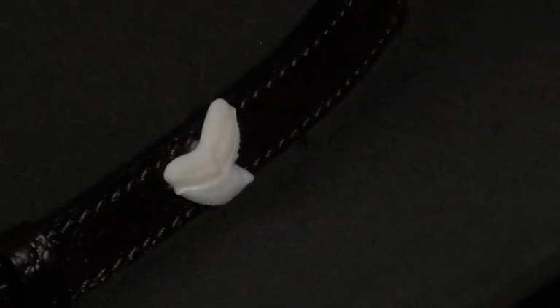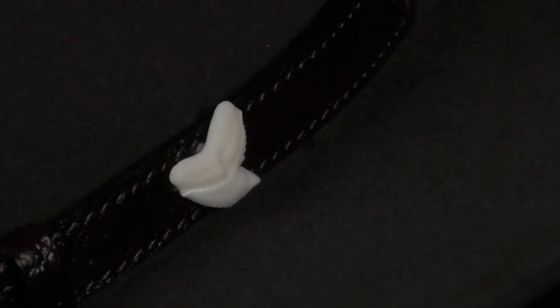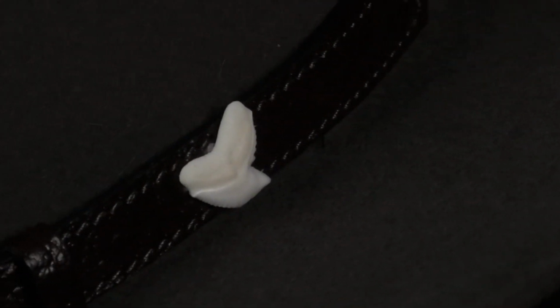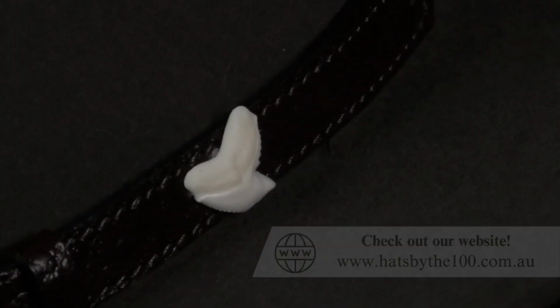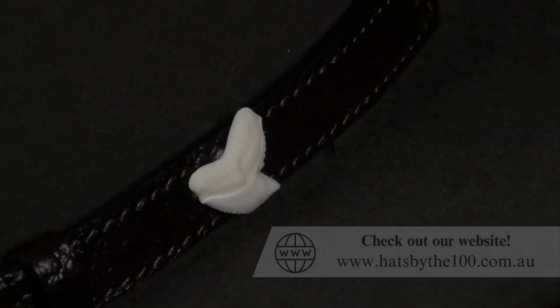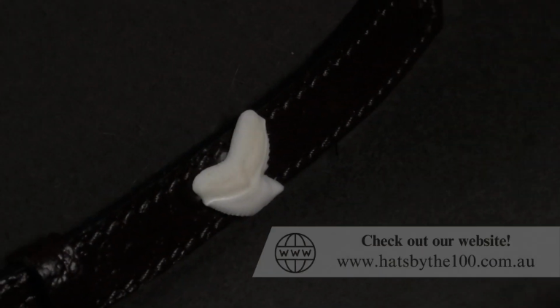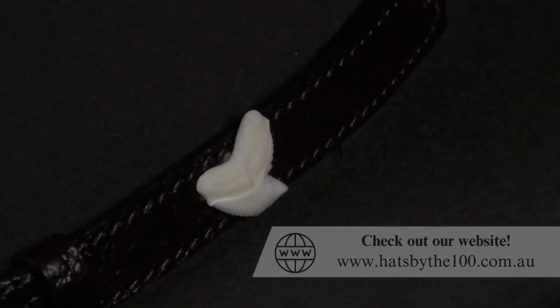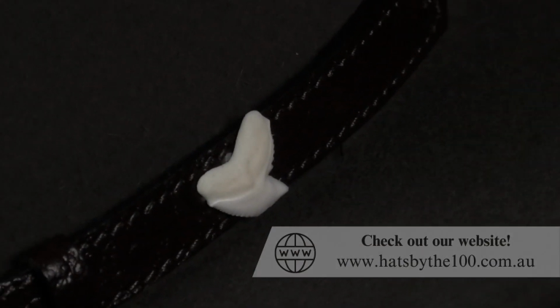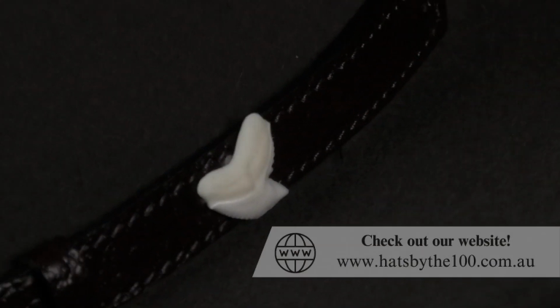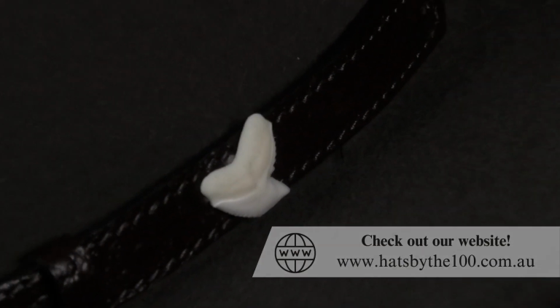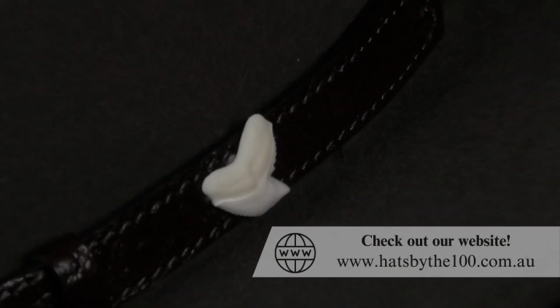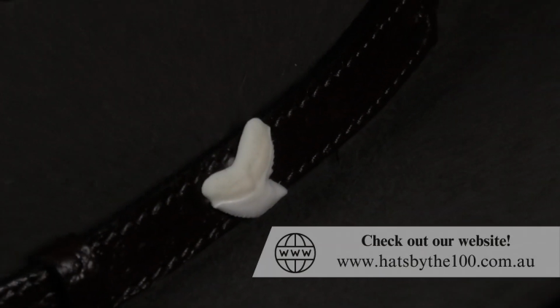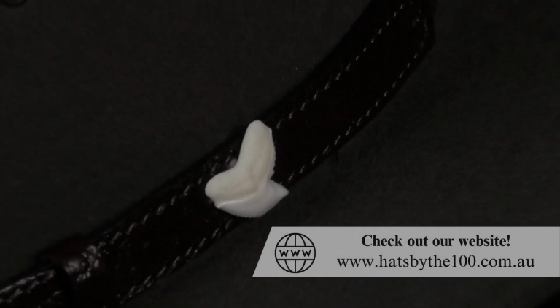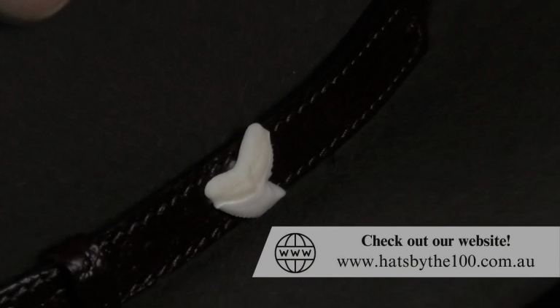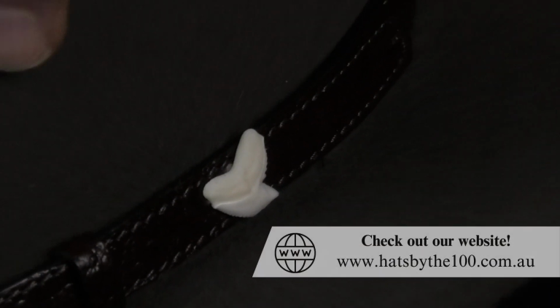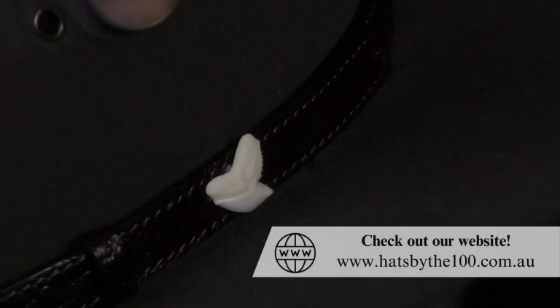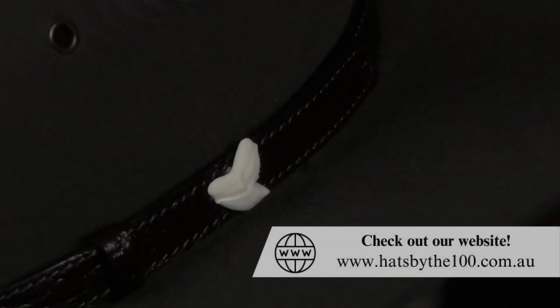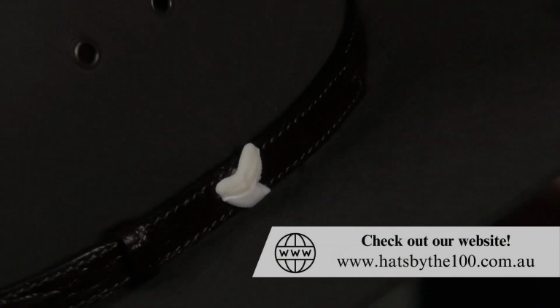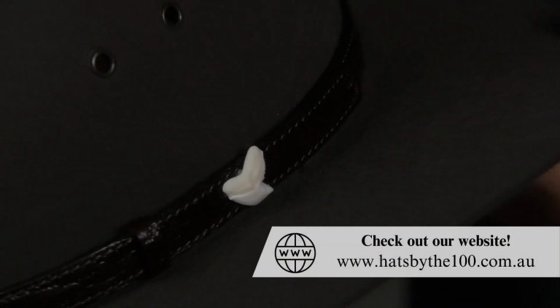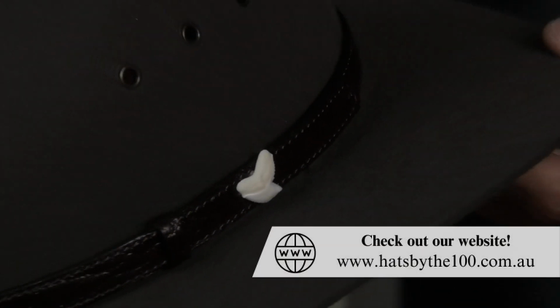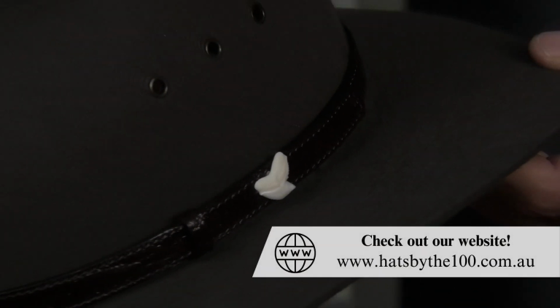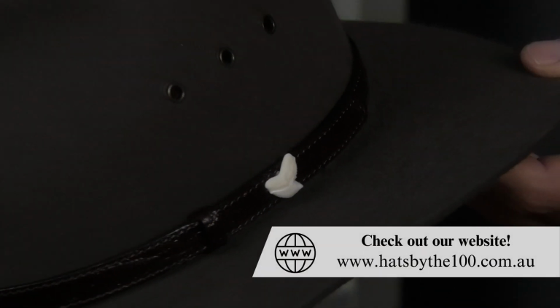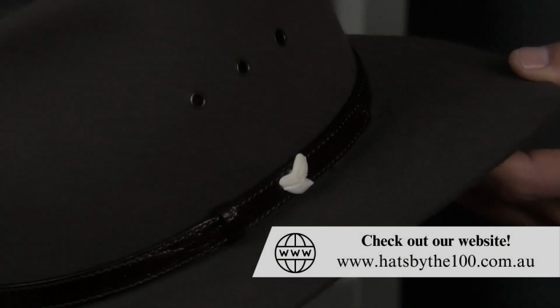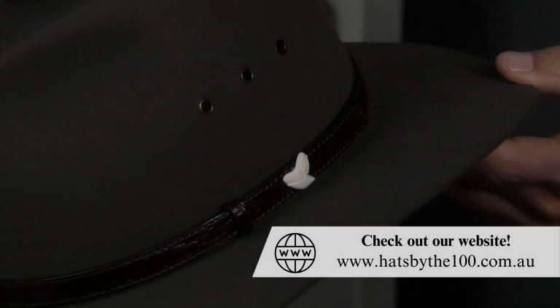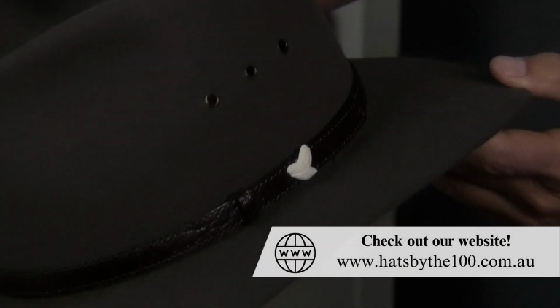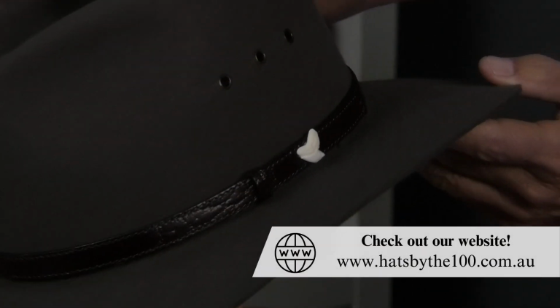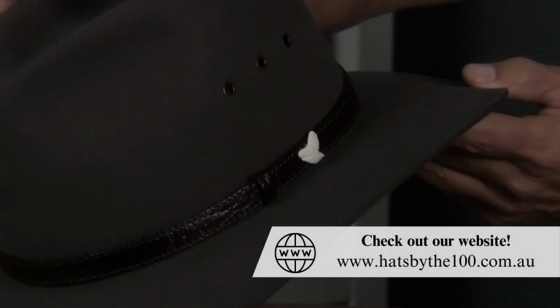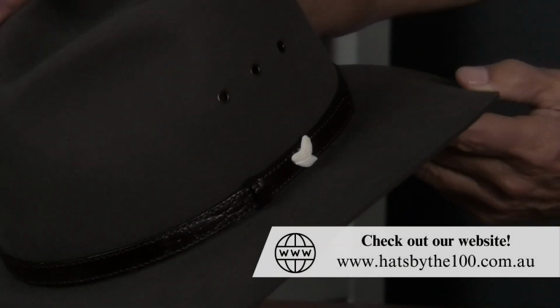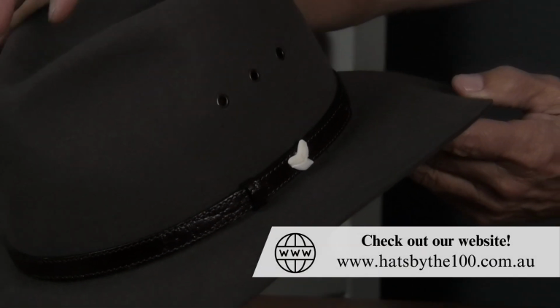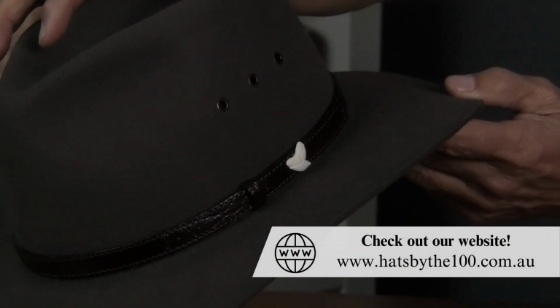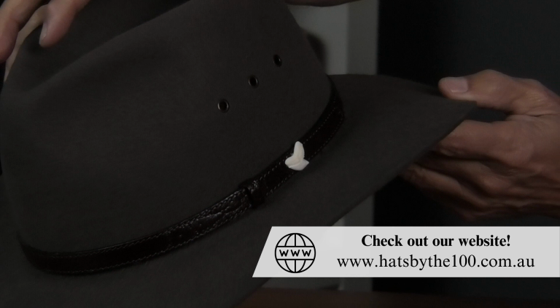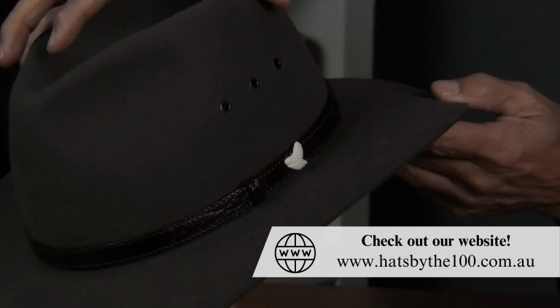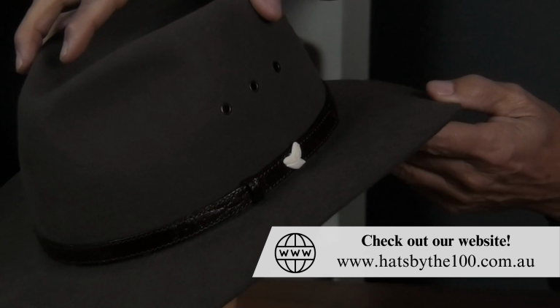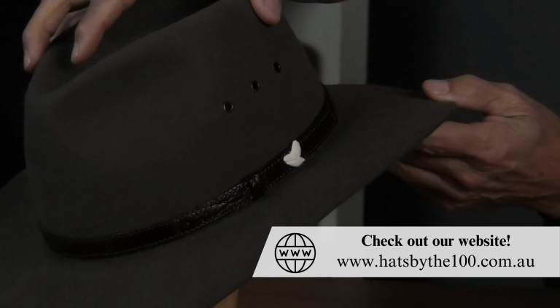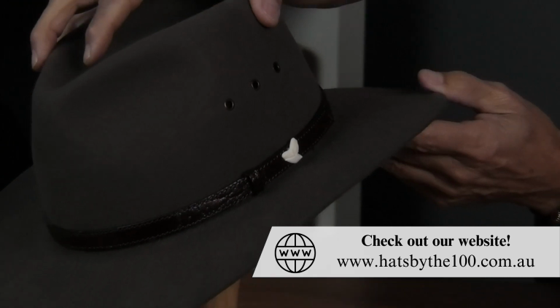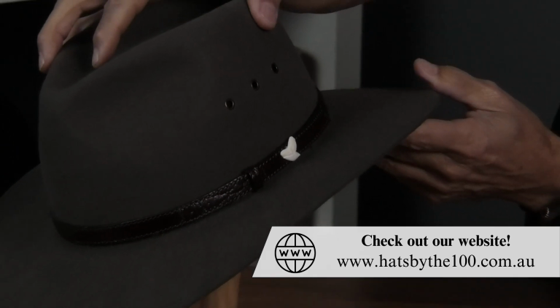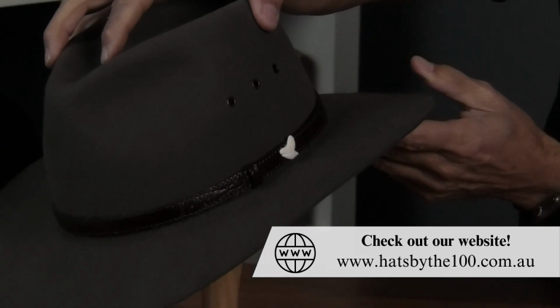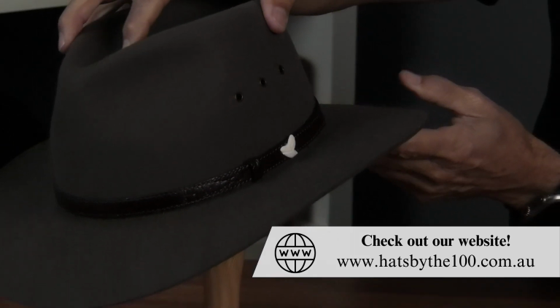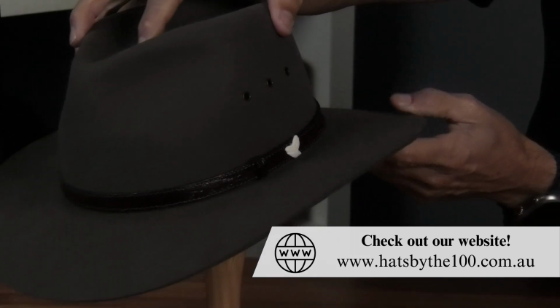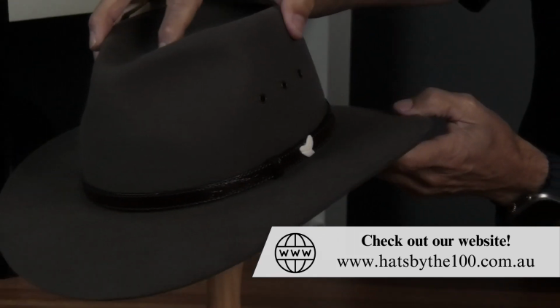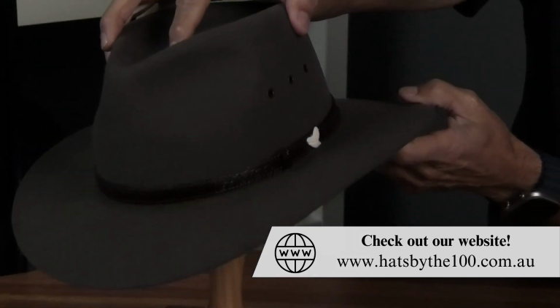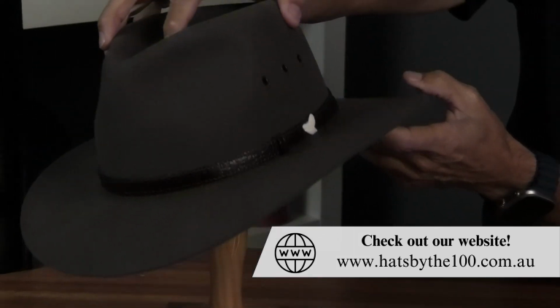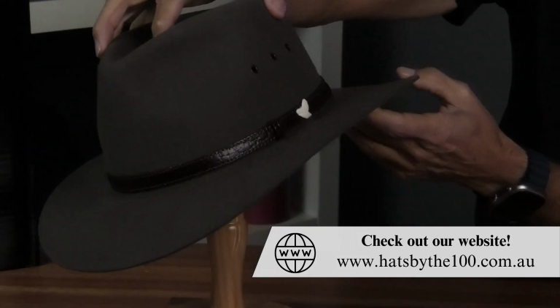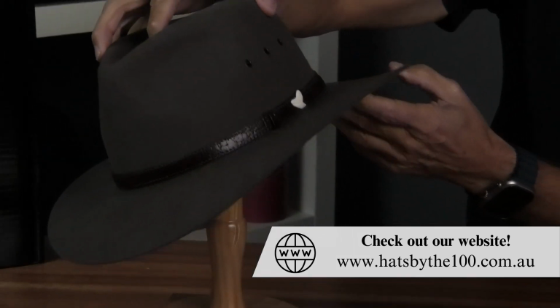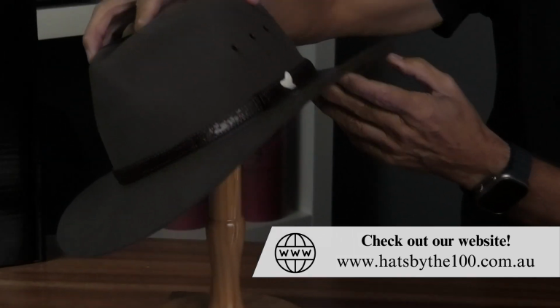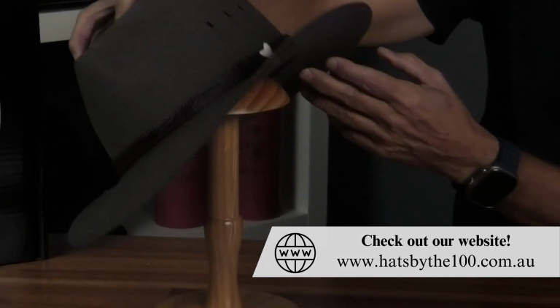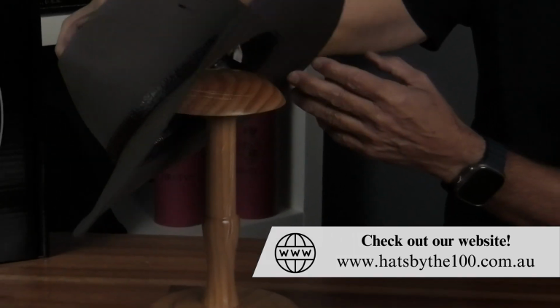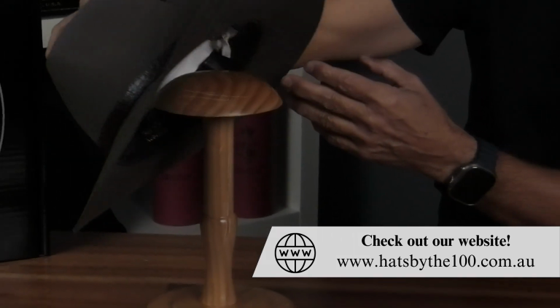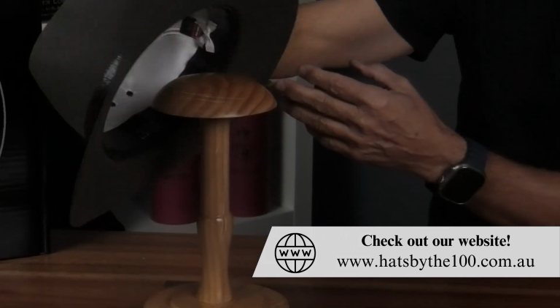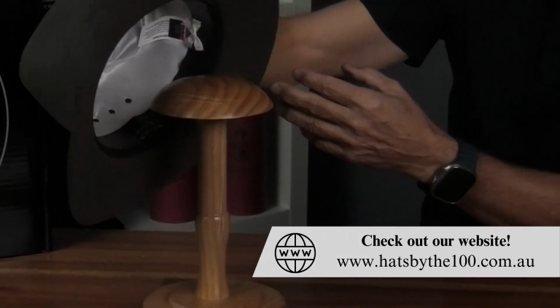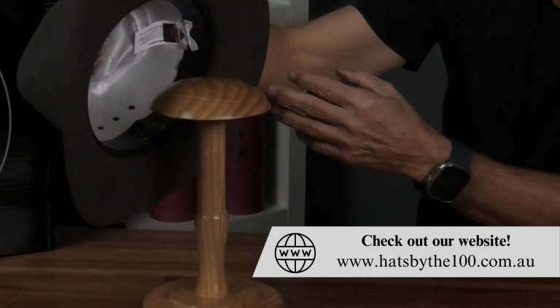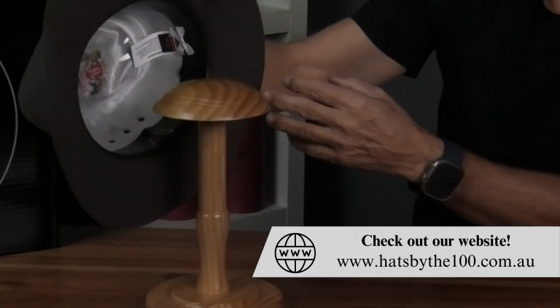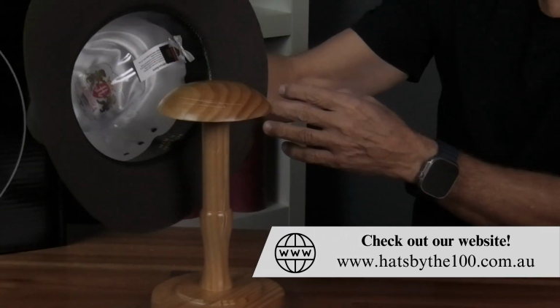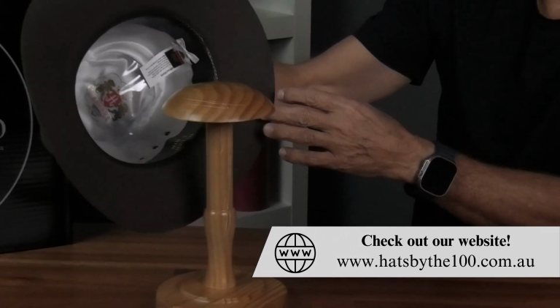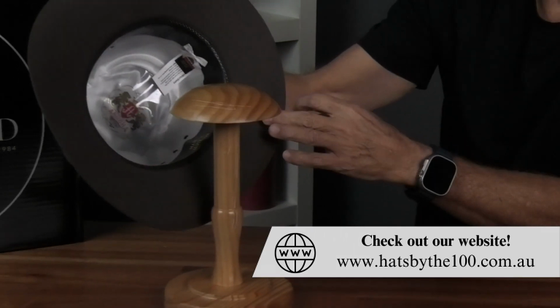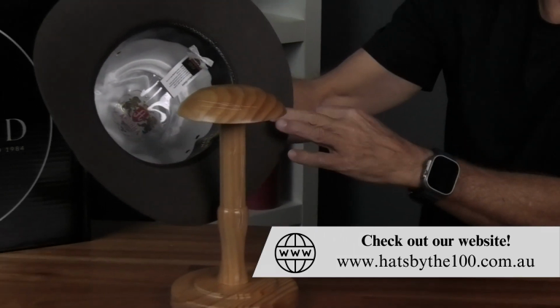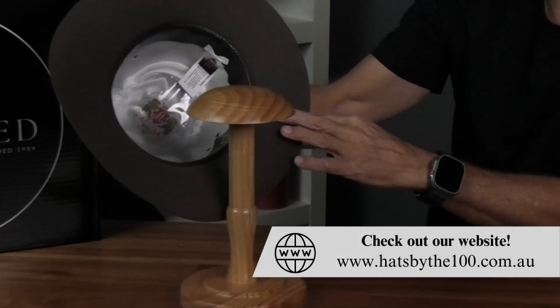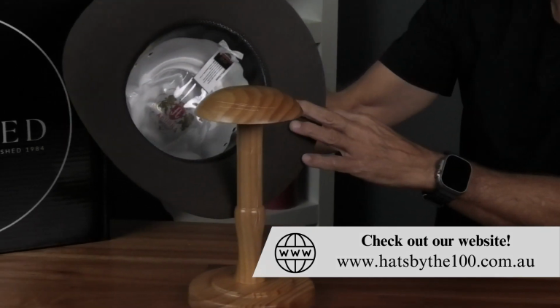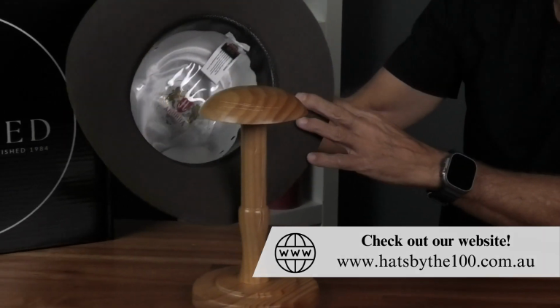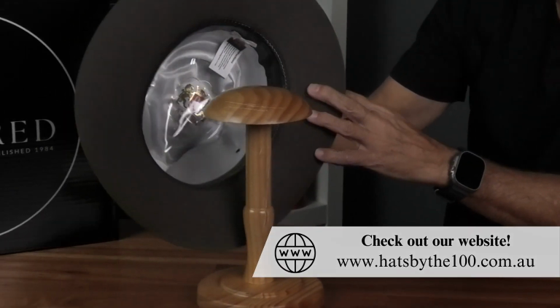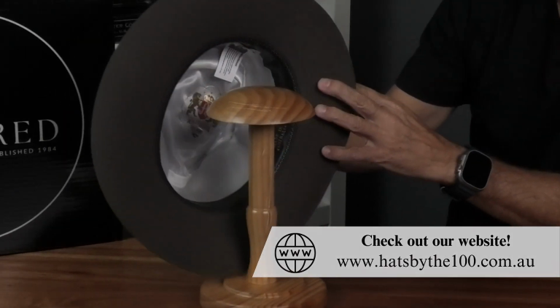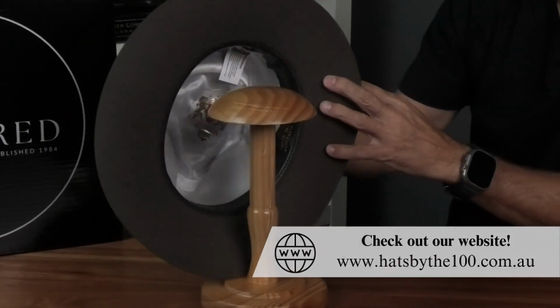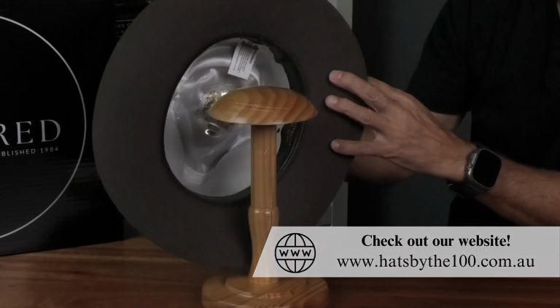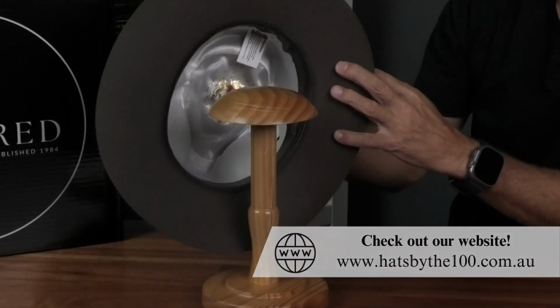Three eyelet holes for breathing and ventilation, and you'll notice when I open it up inside it is fully lined.